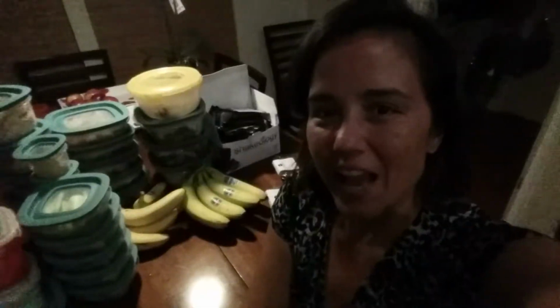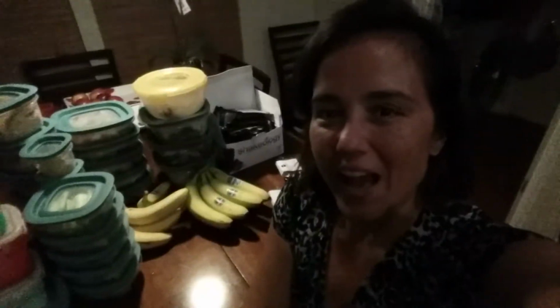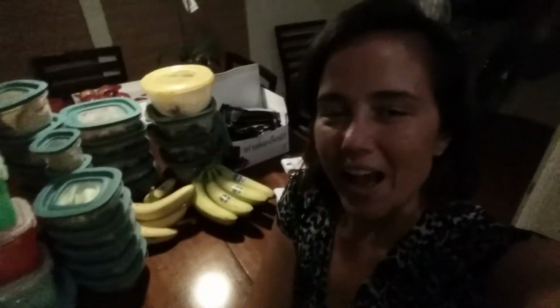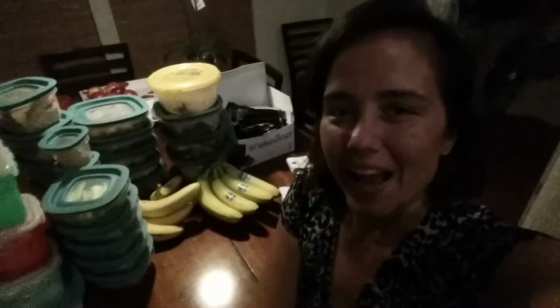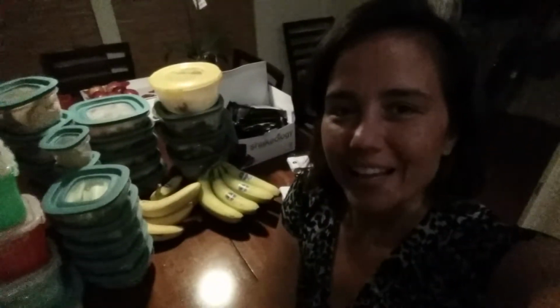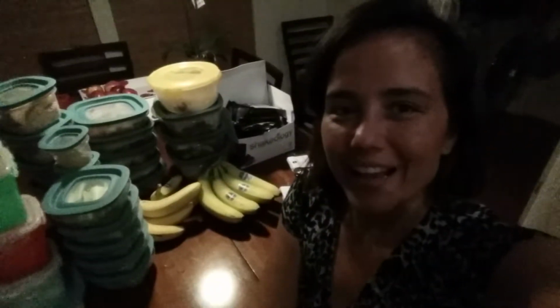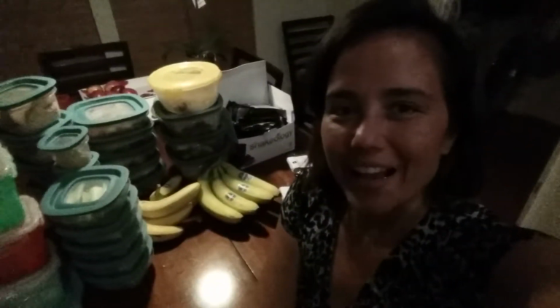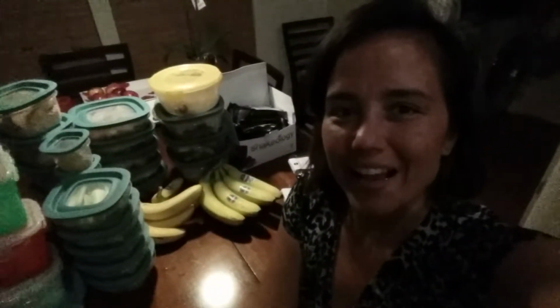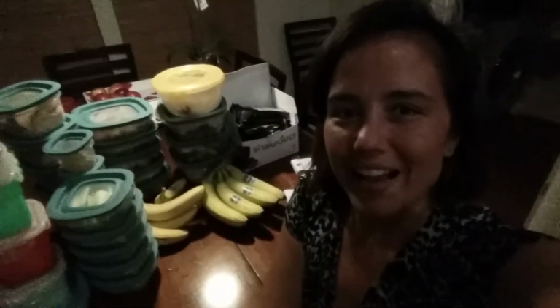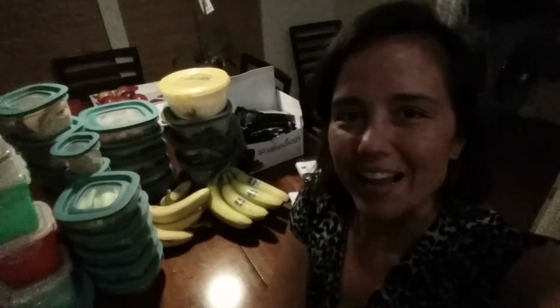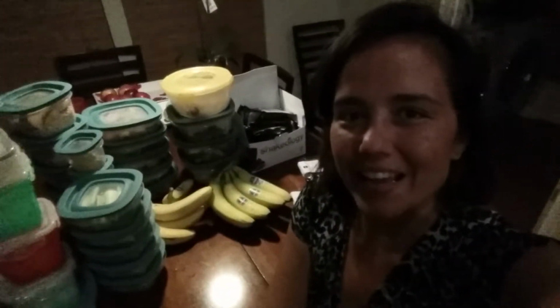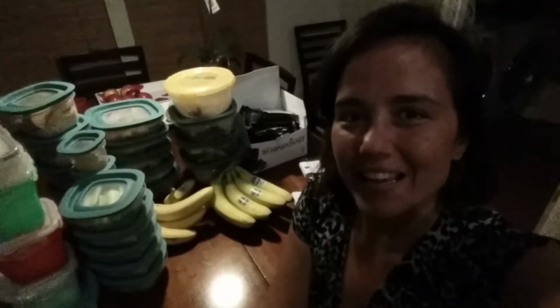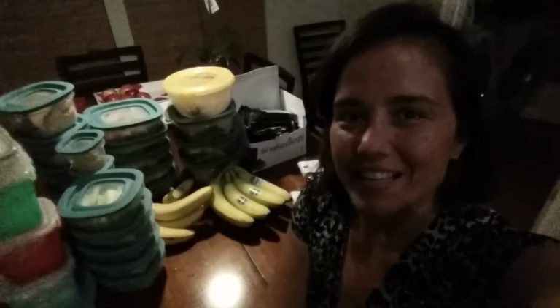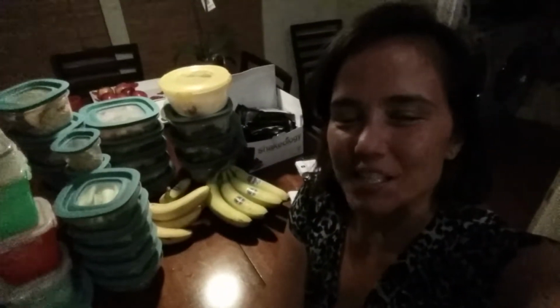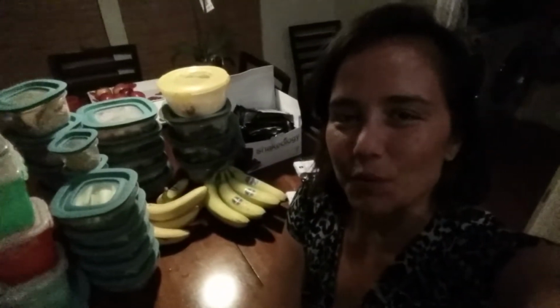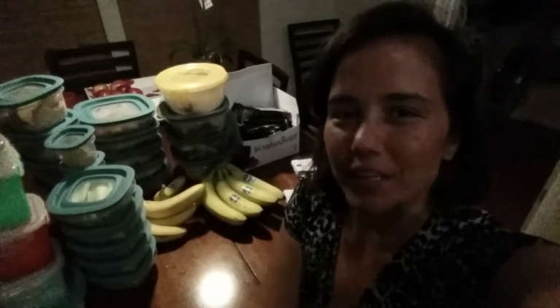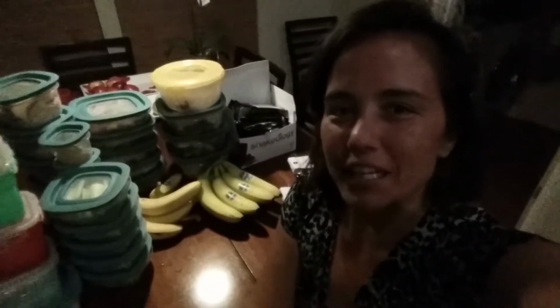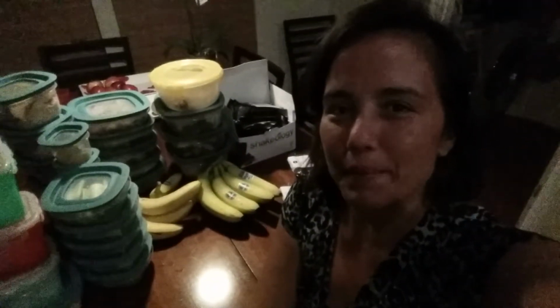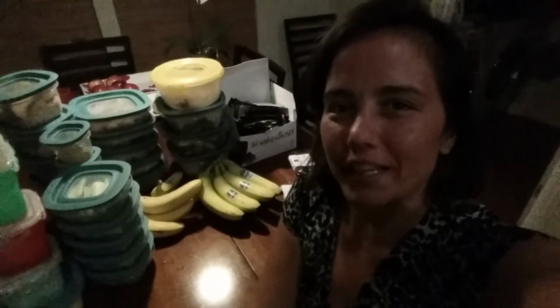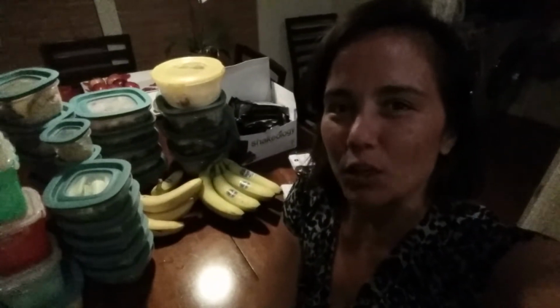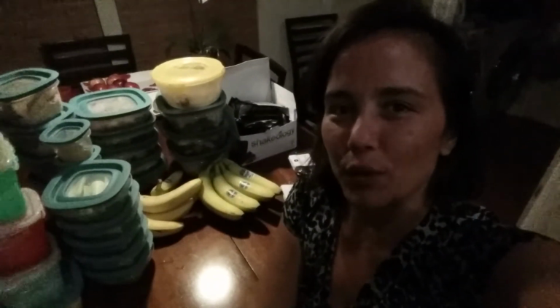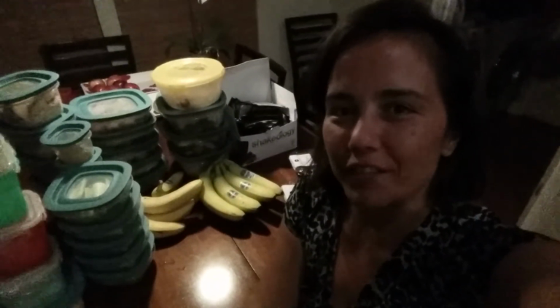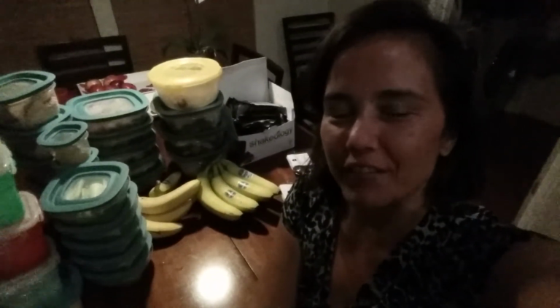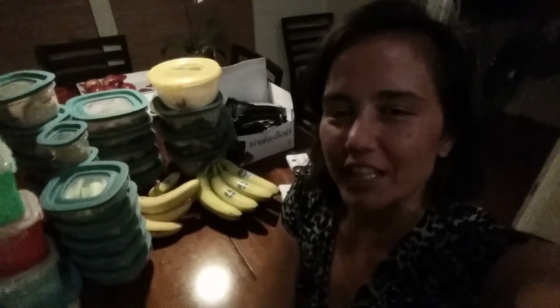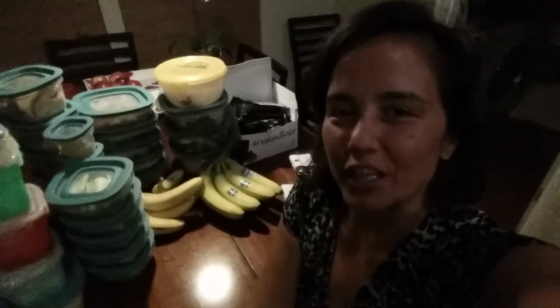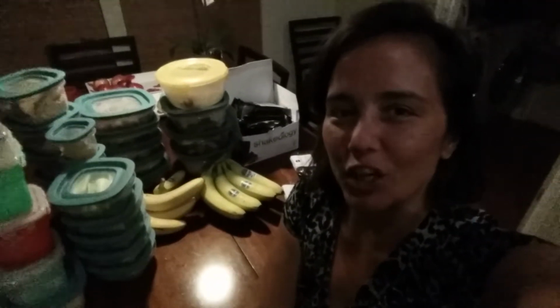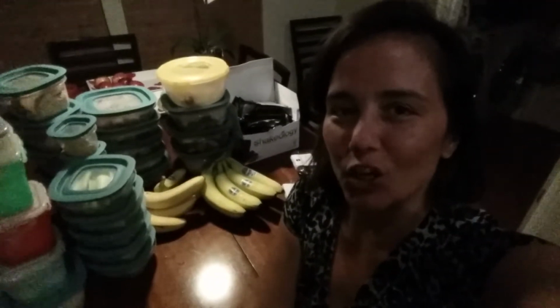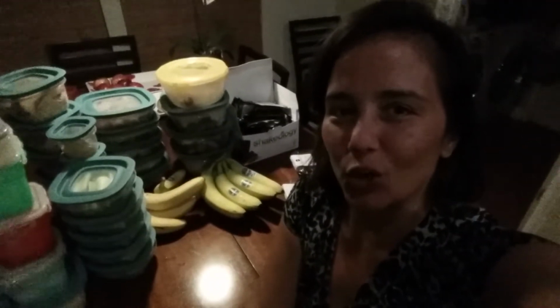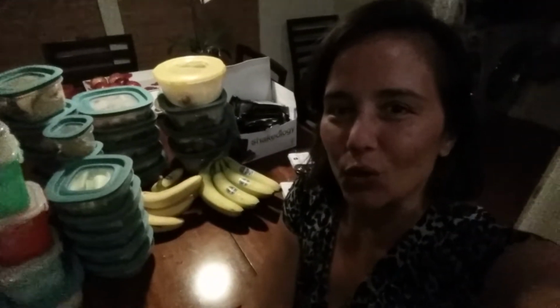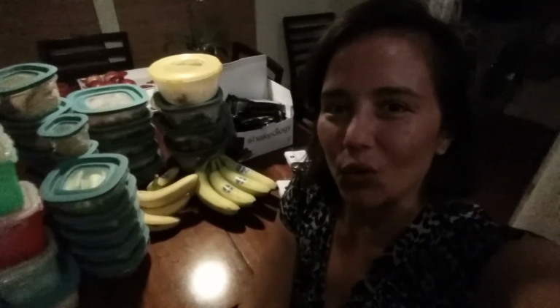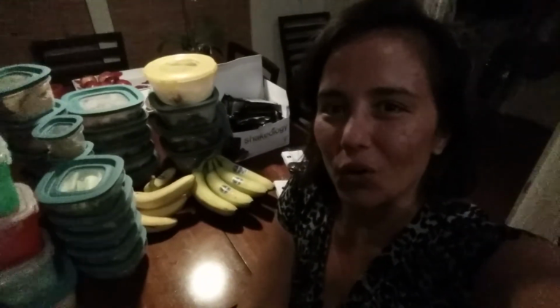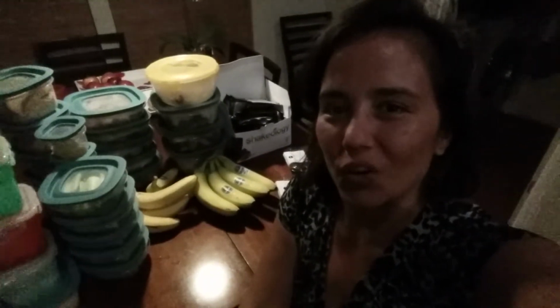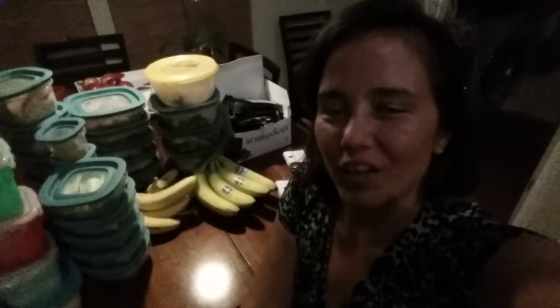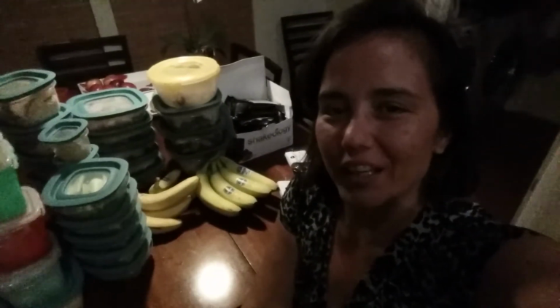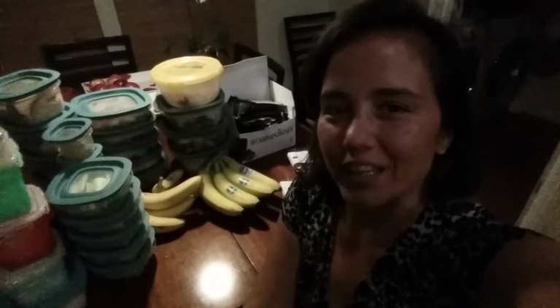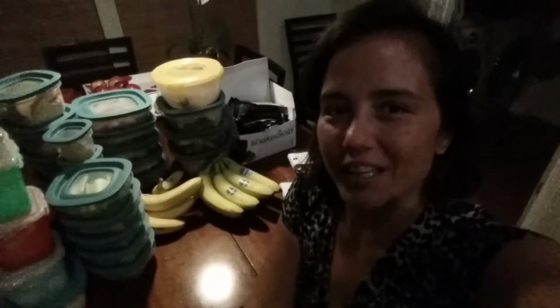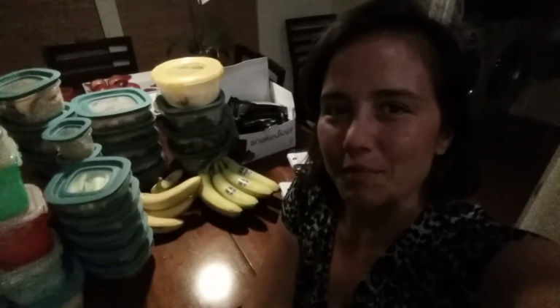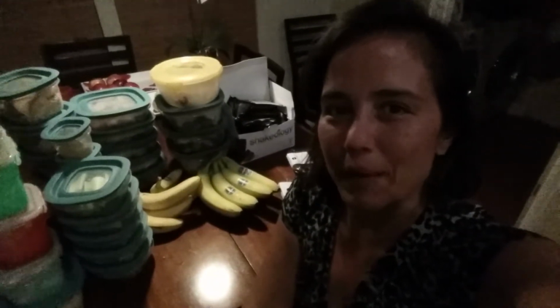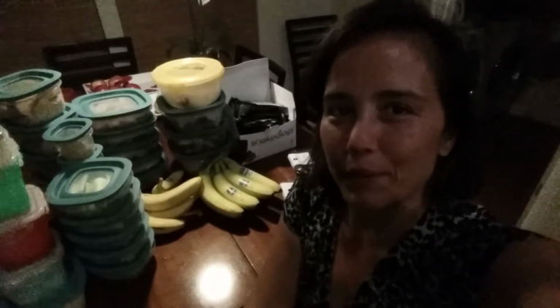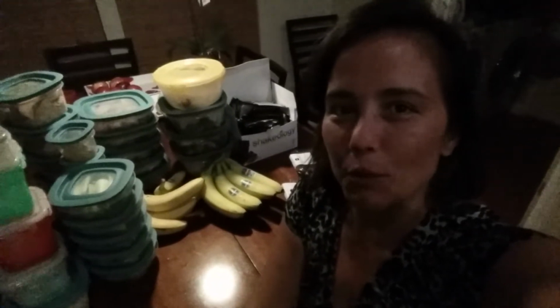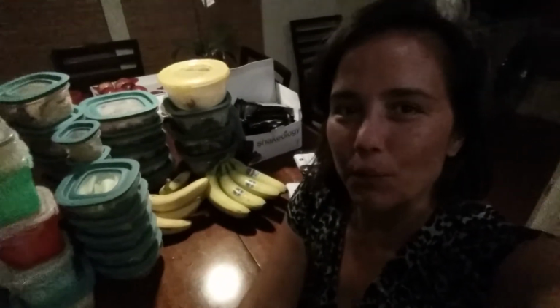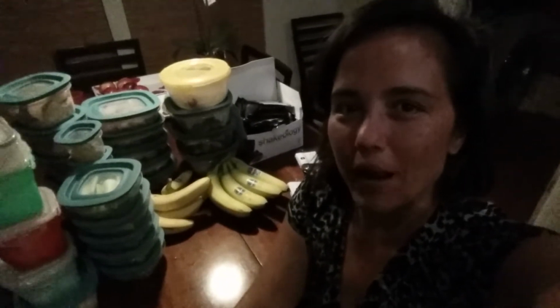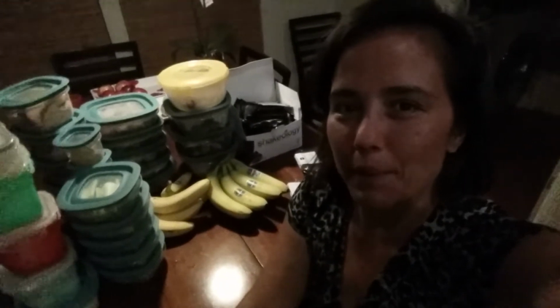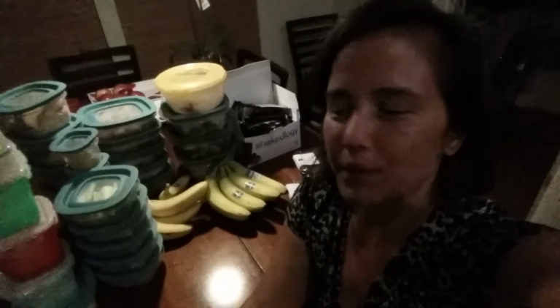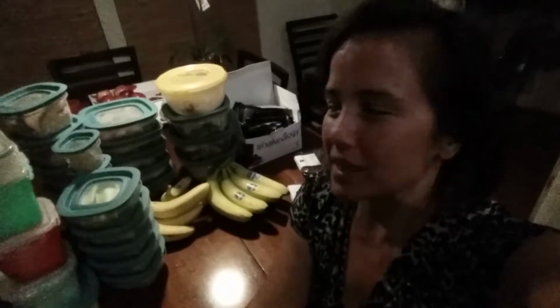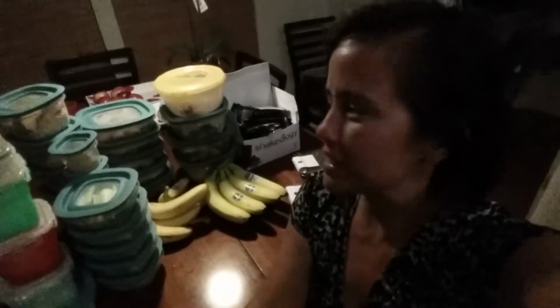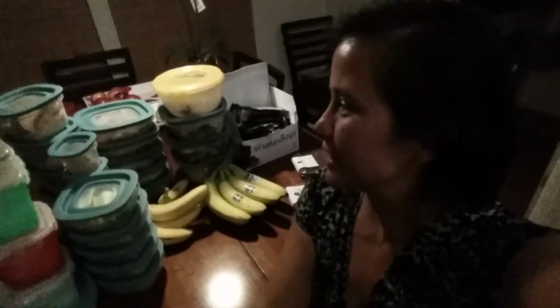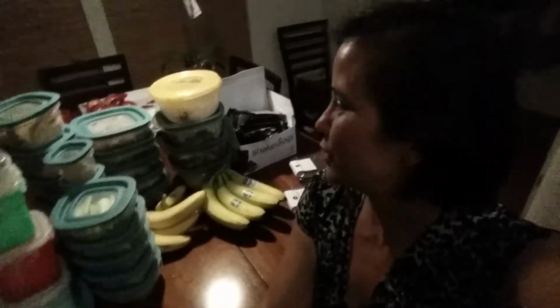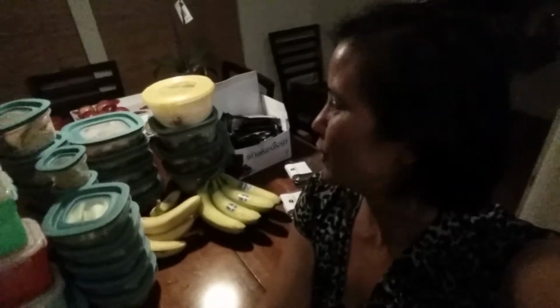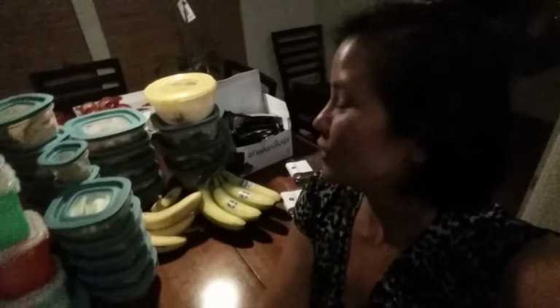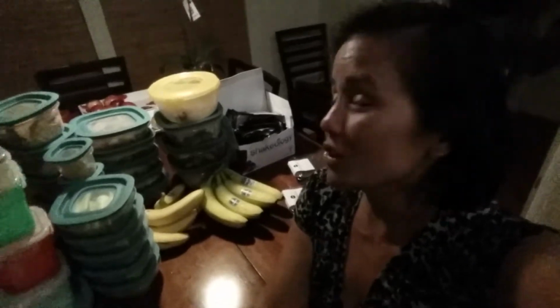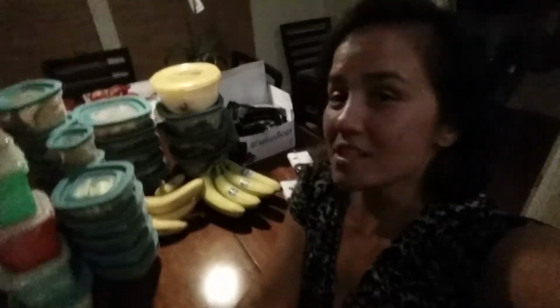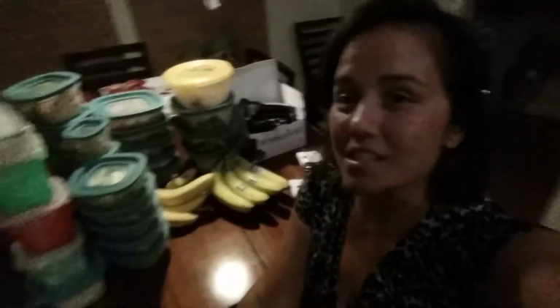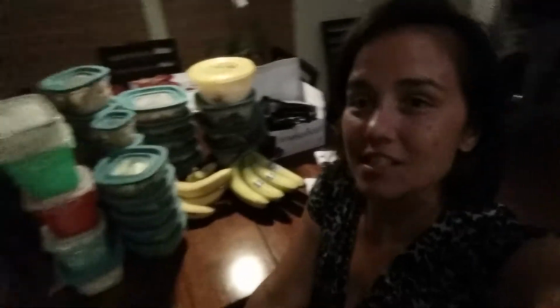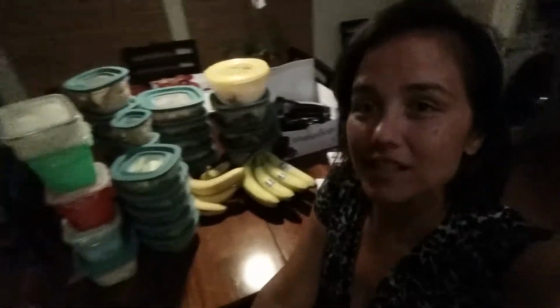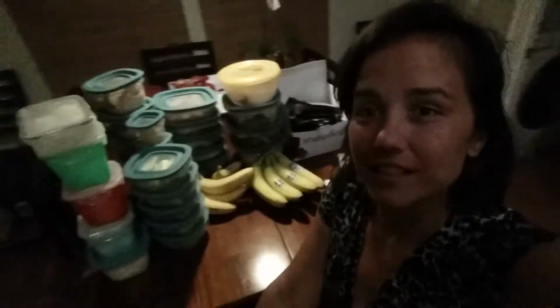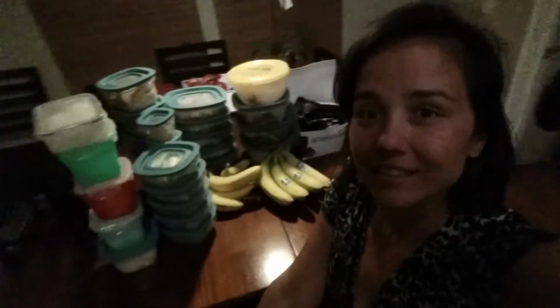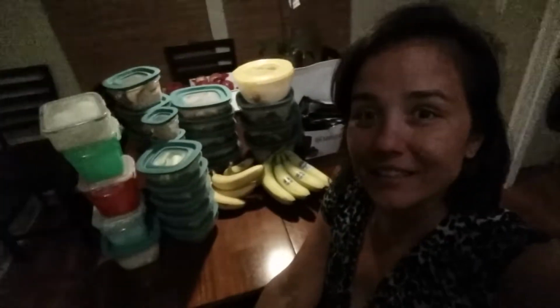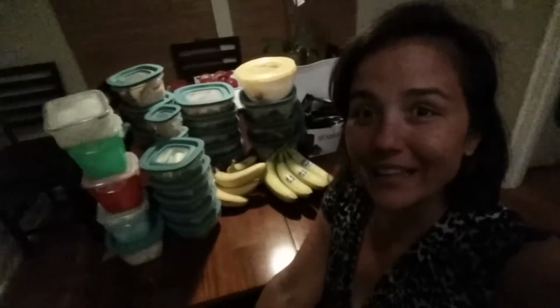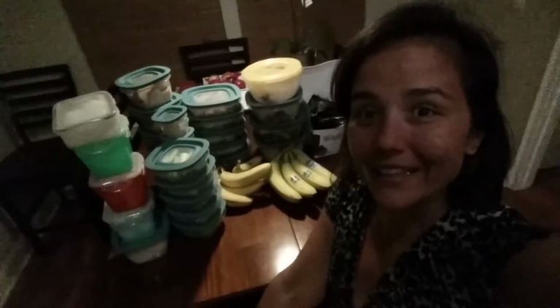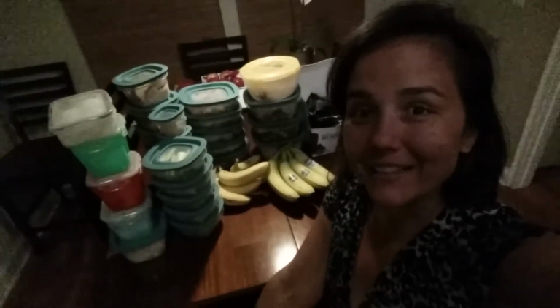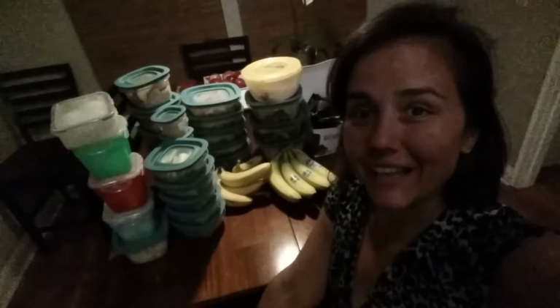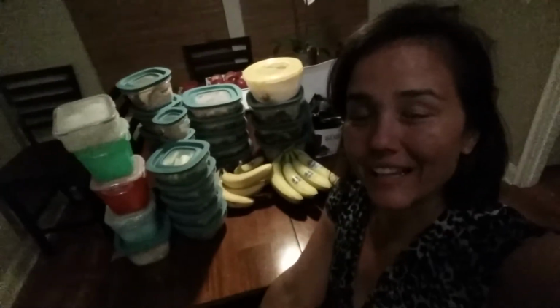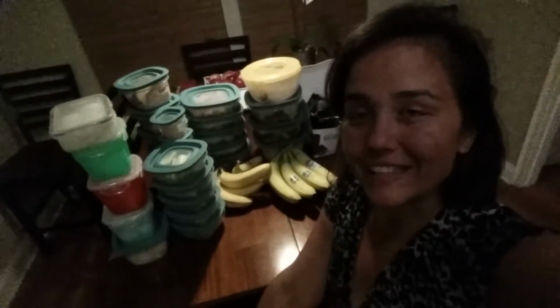Hi guys, I wanted to make a quick video on my meal prep because I know it looks like a lot.